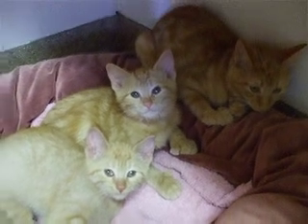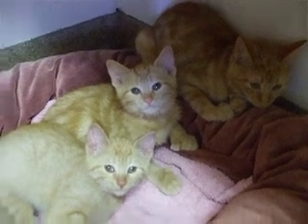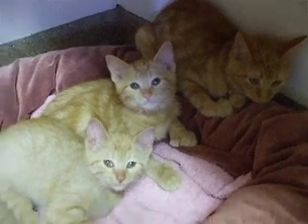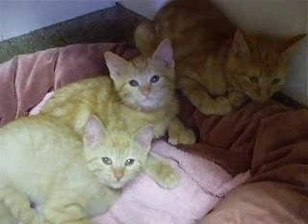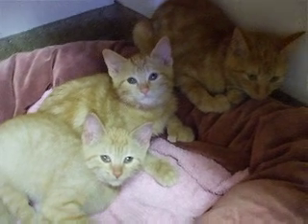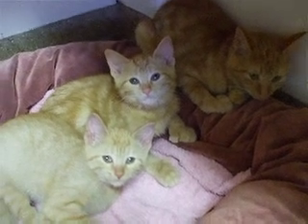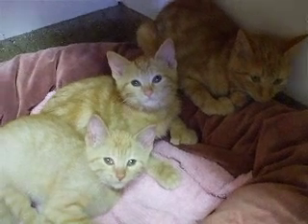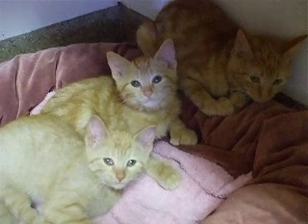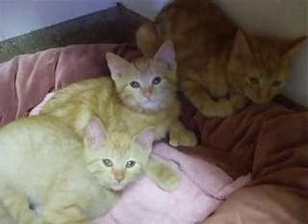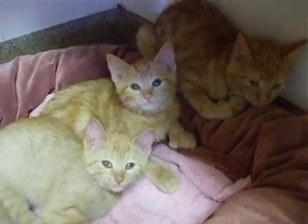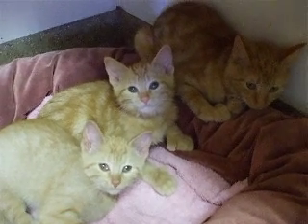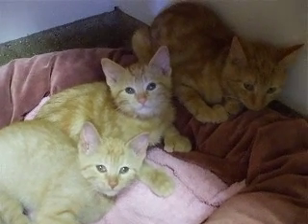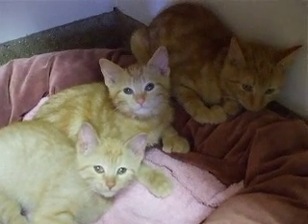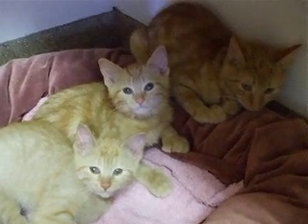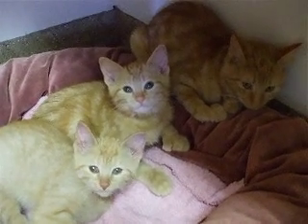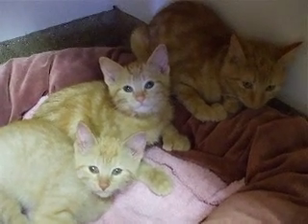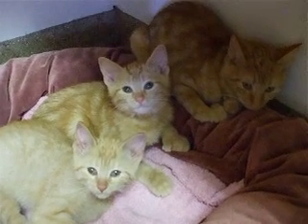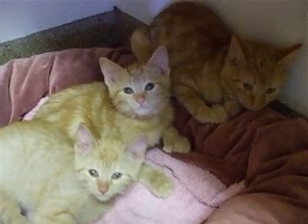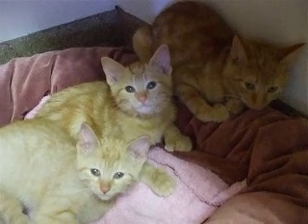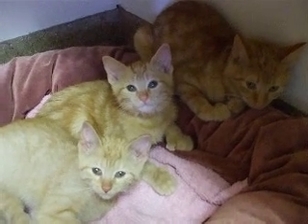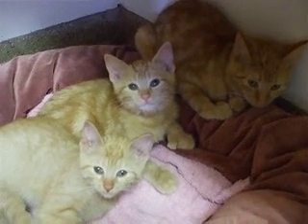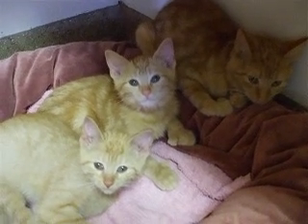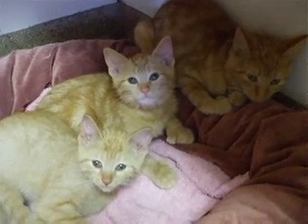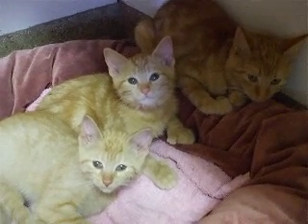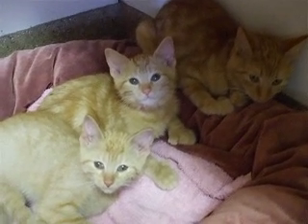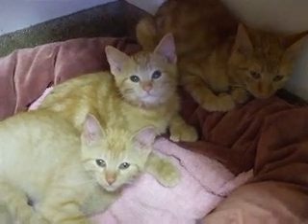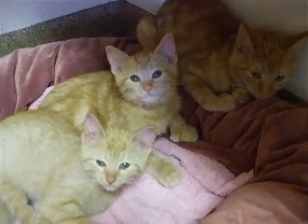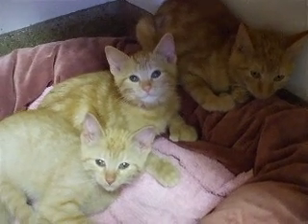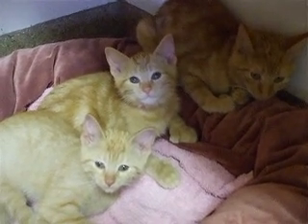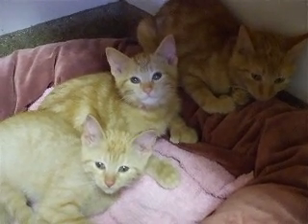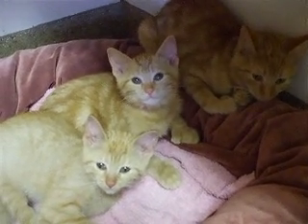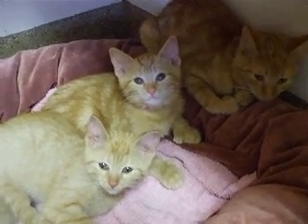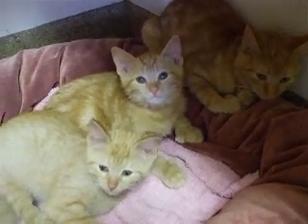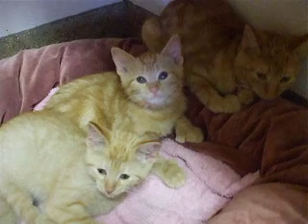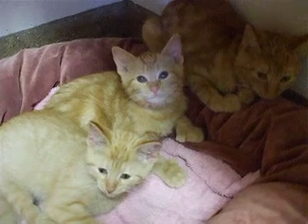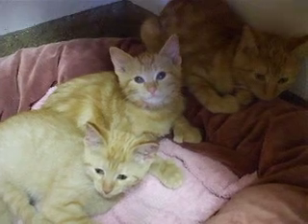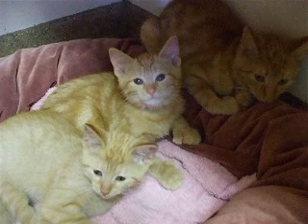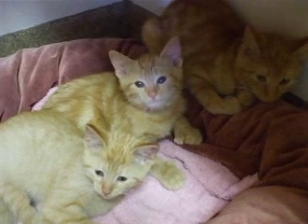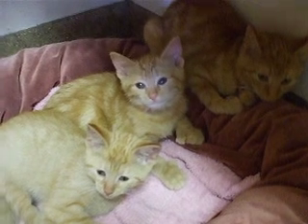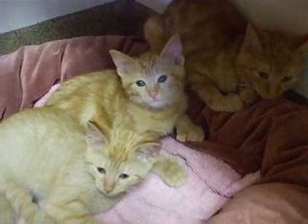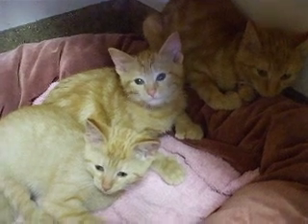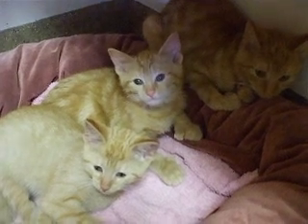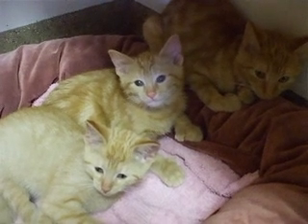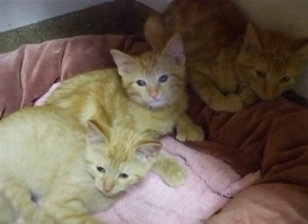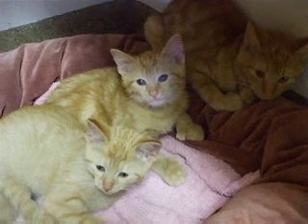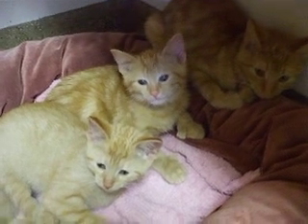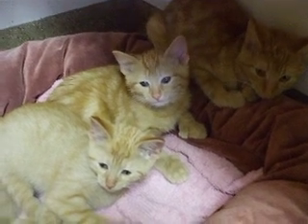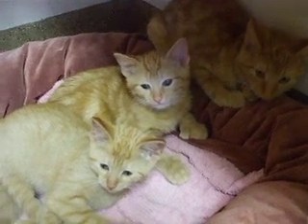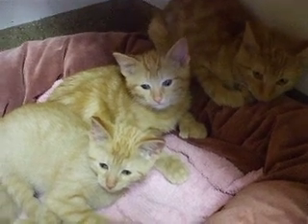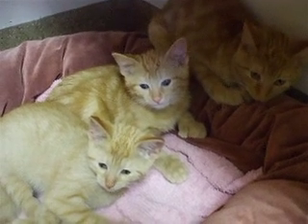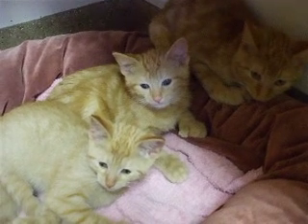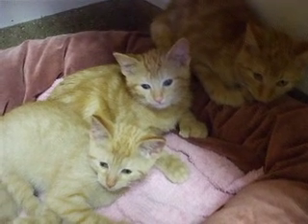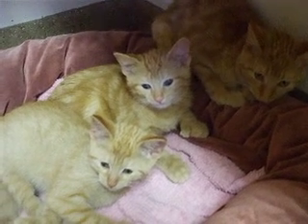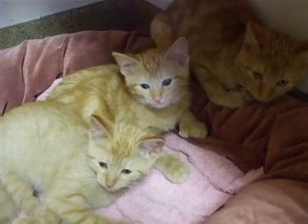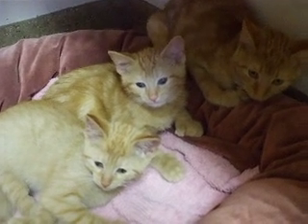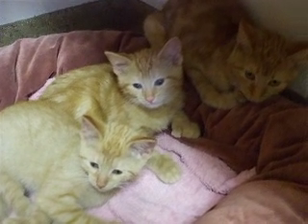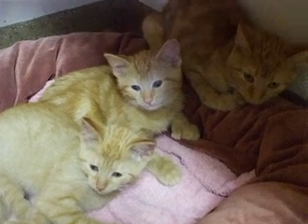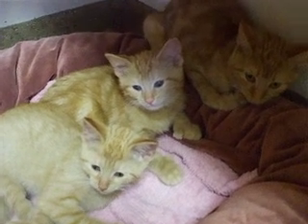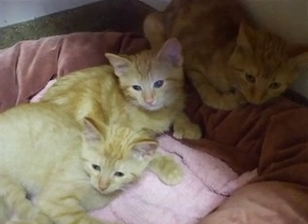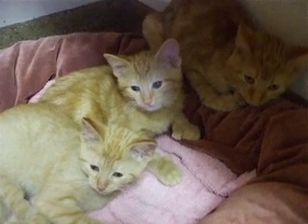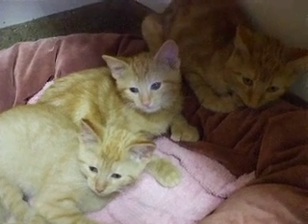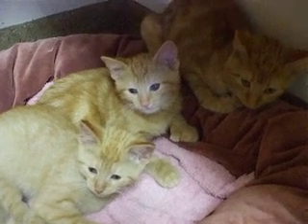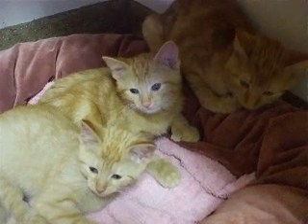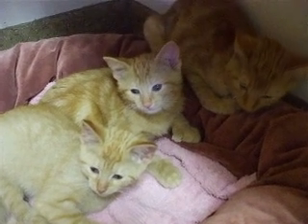Look at those faces, and they're waiting for their new home. Let's not disappoint them. Come on down and take them home with you.